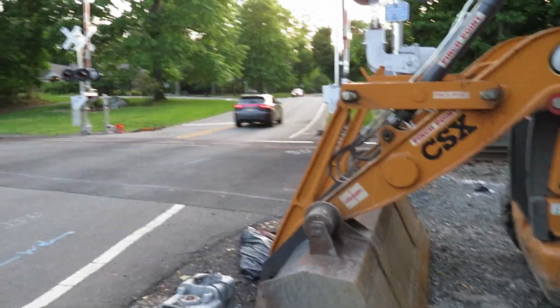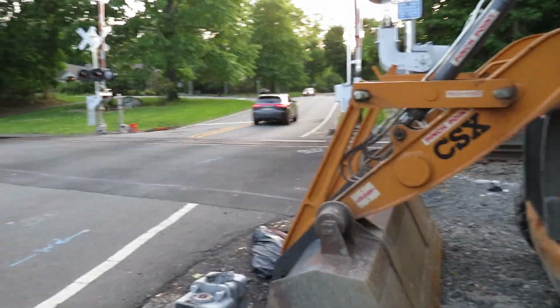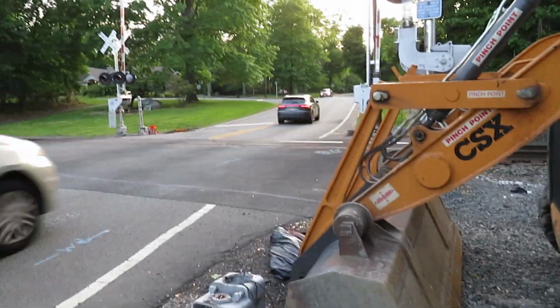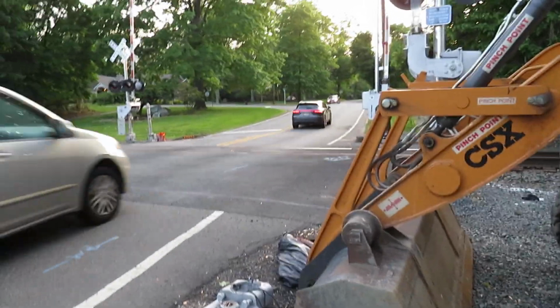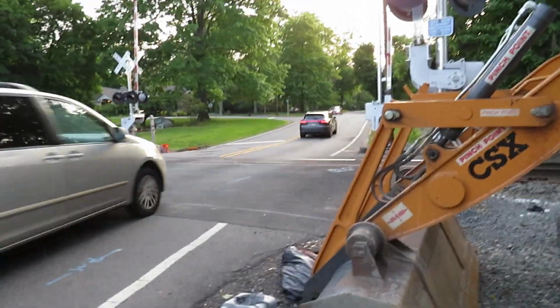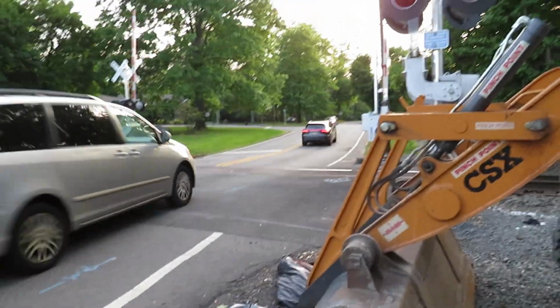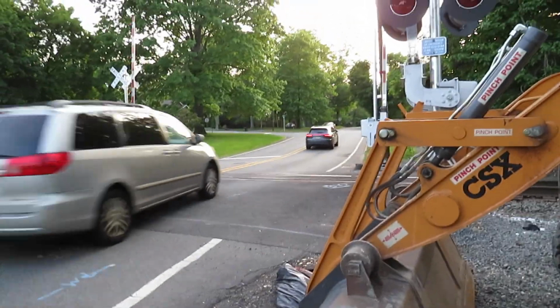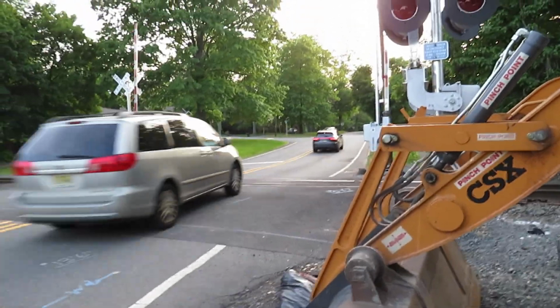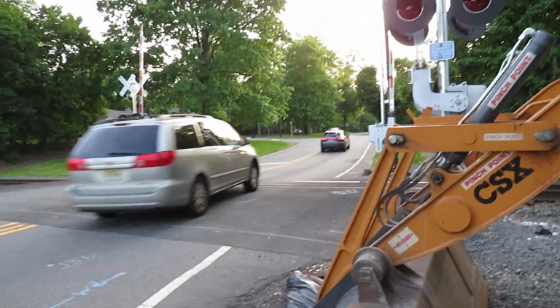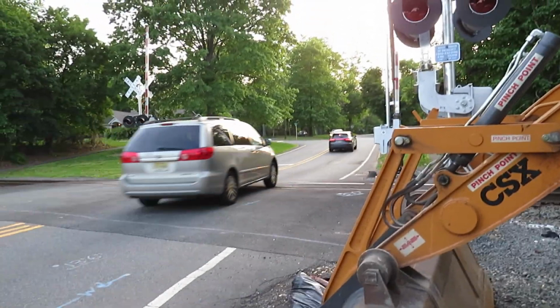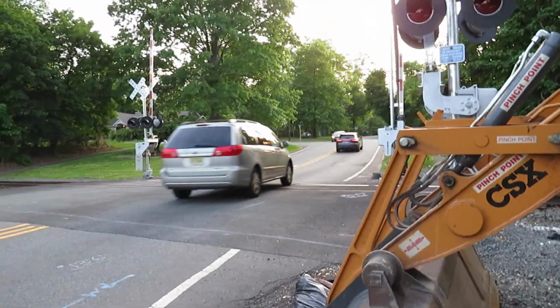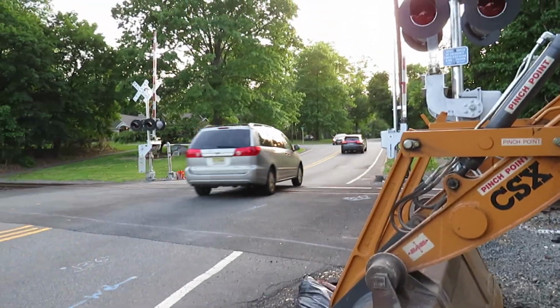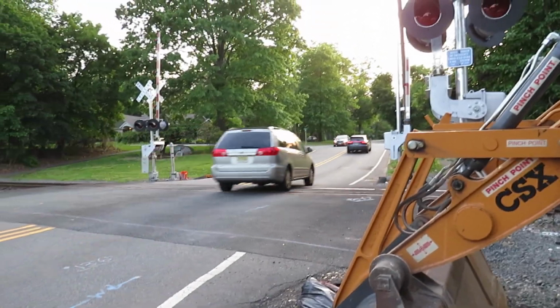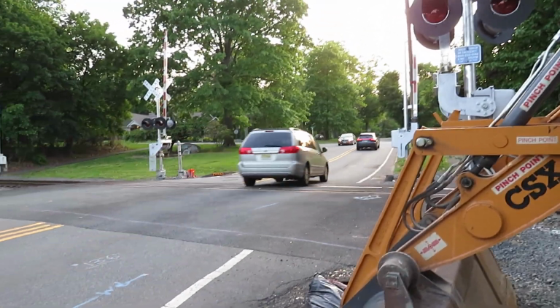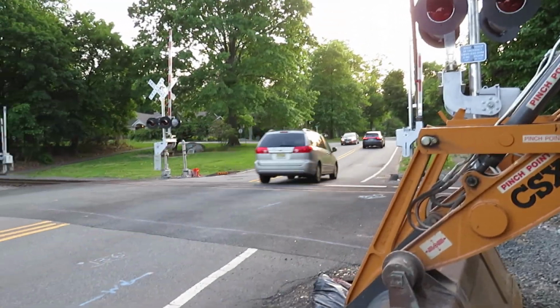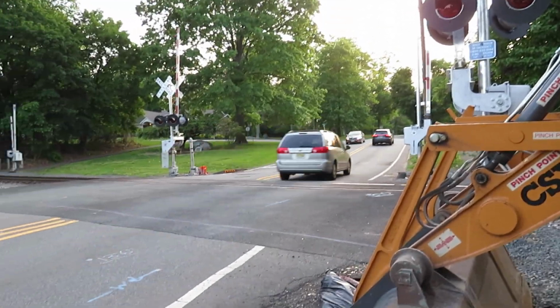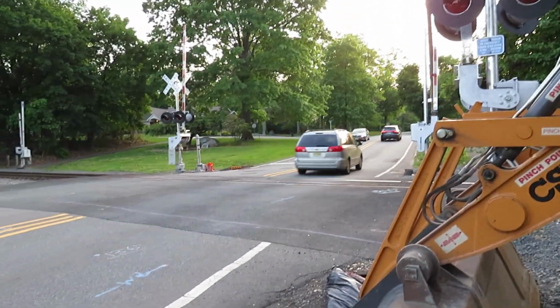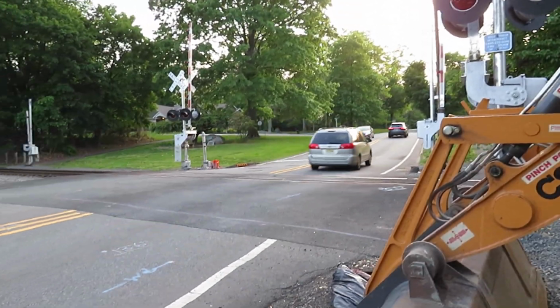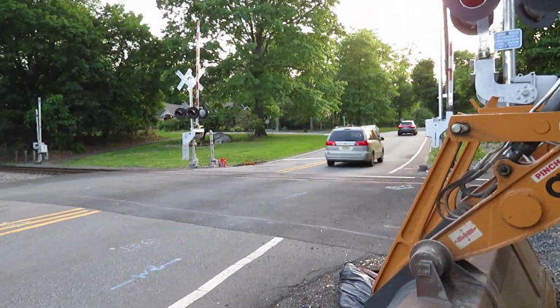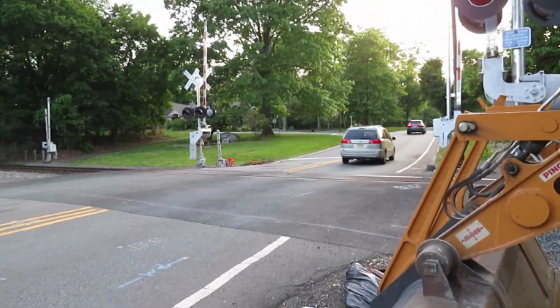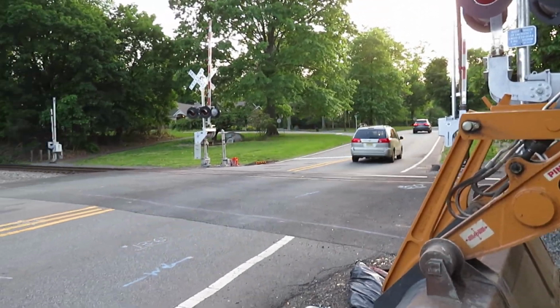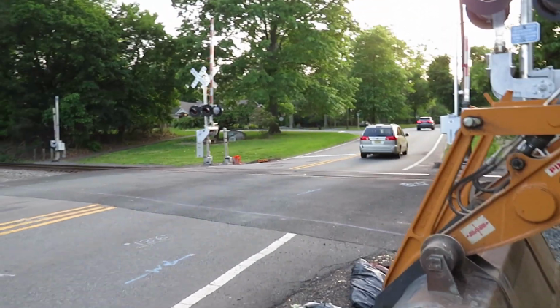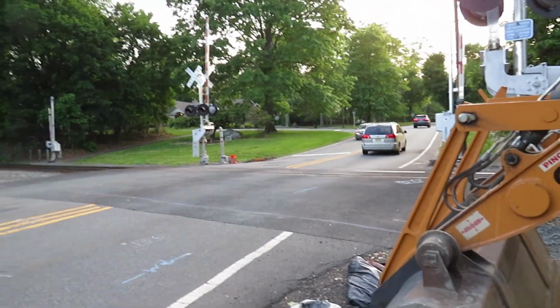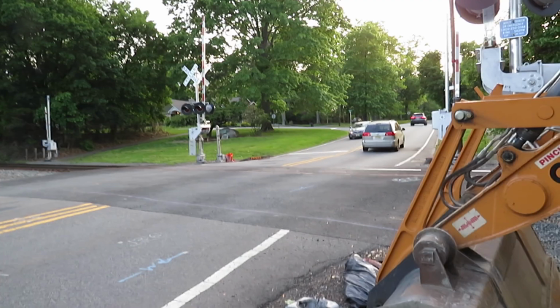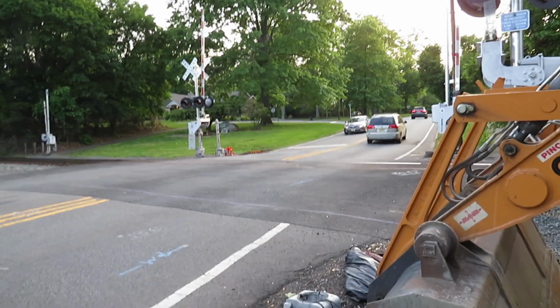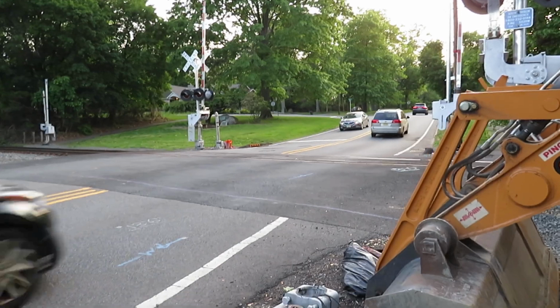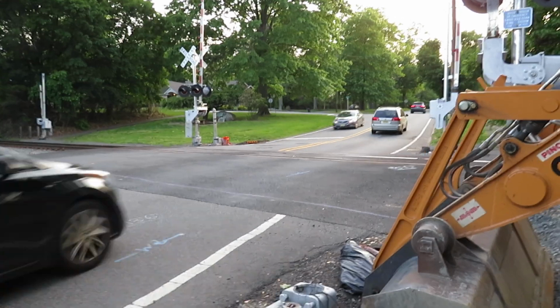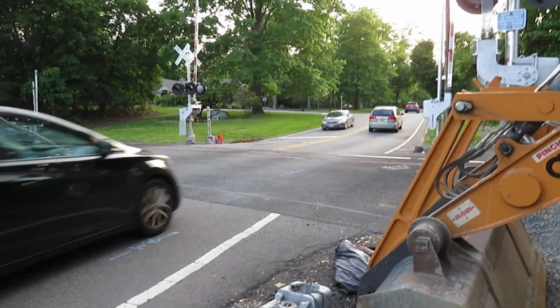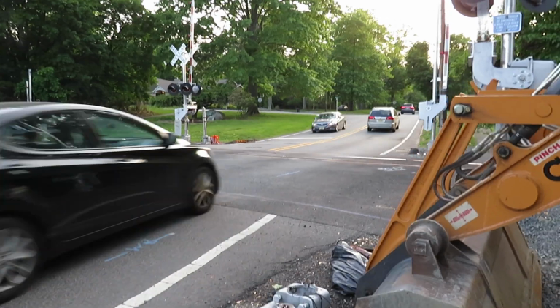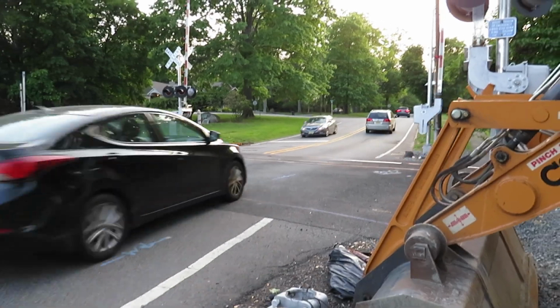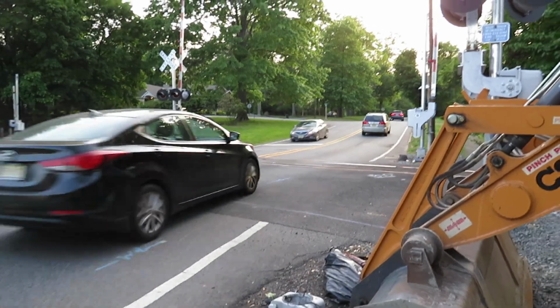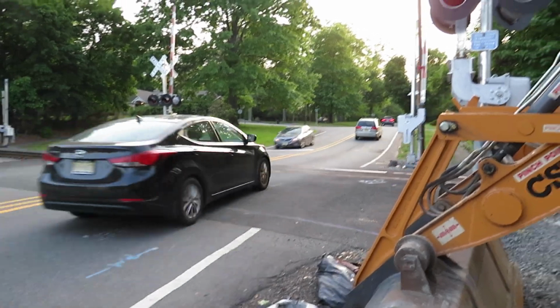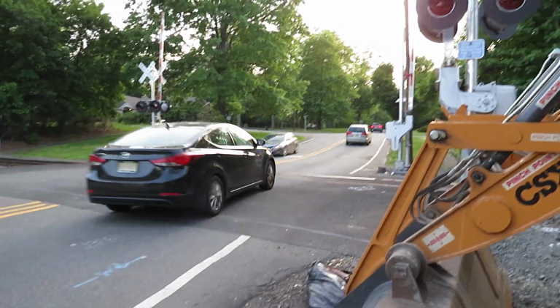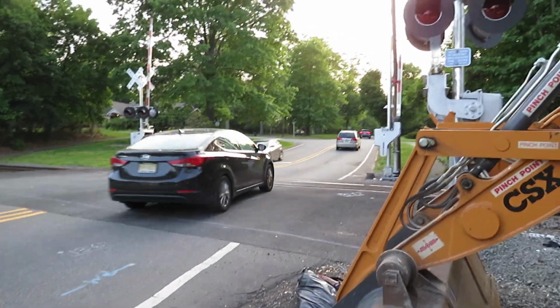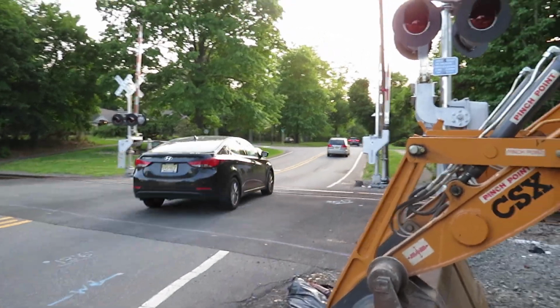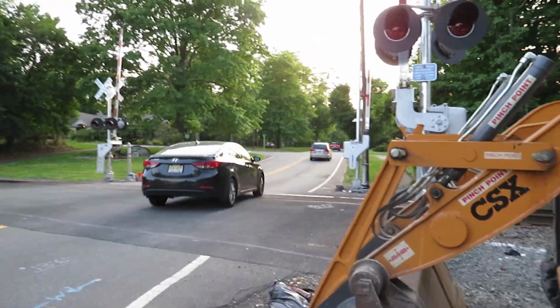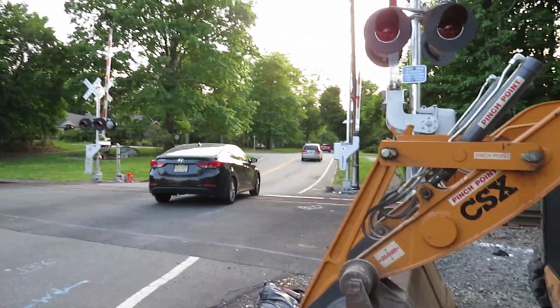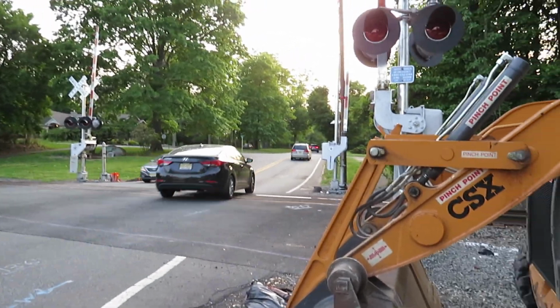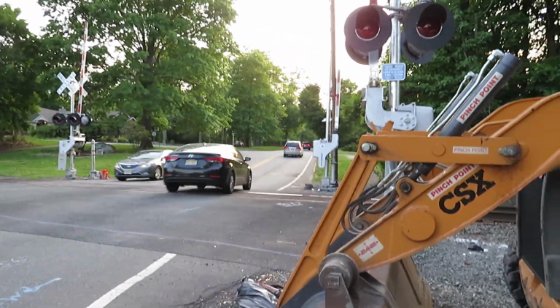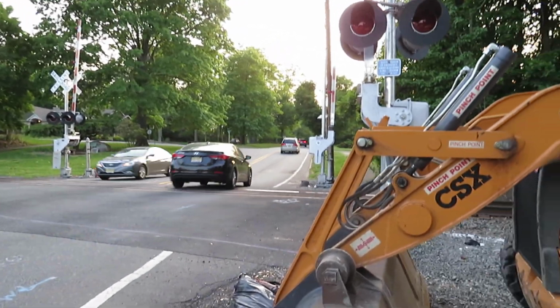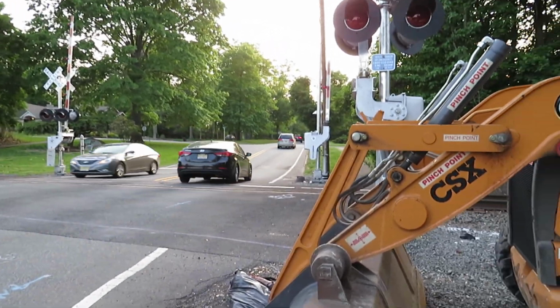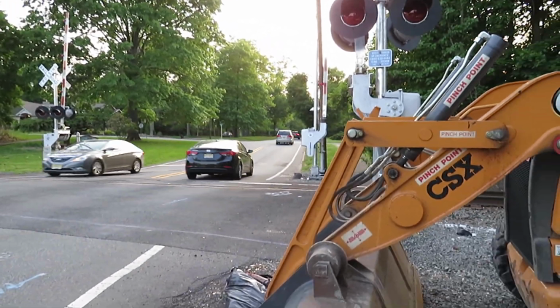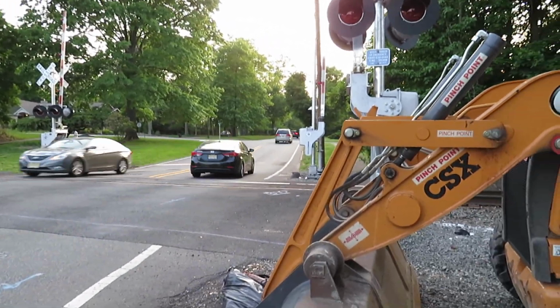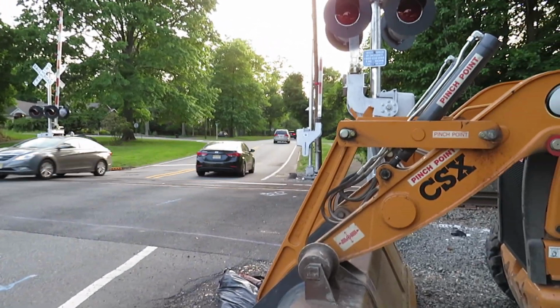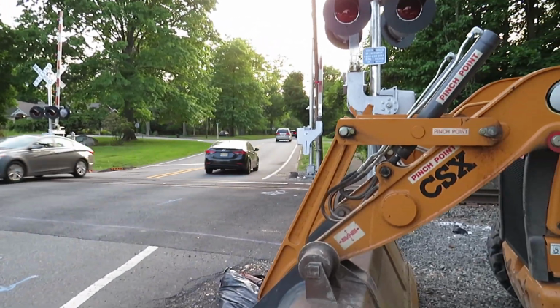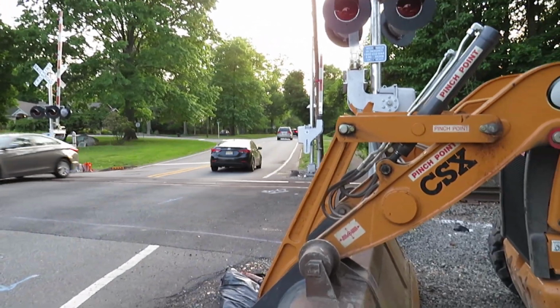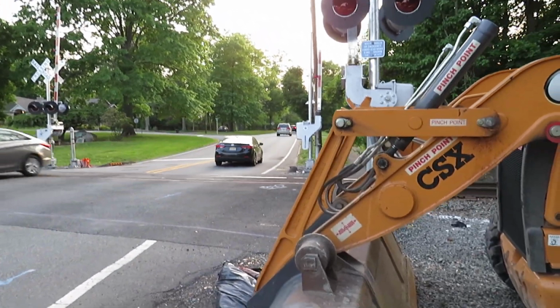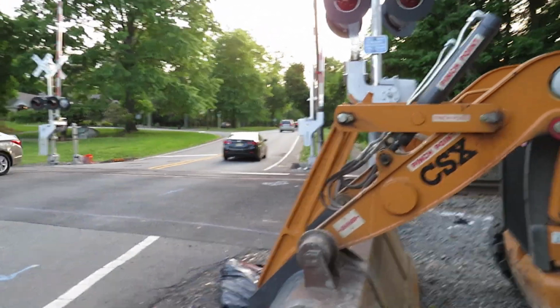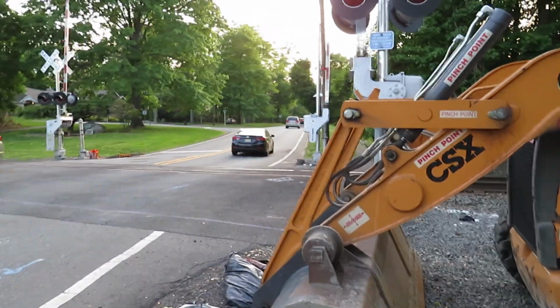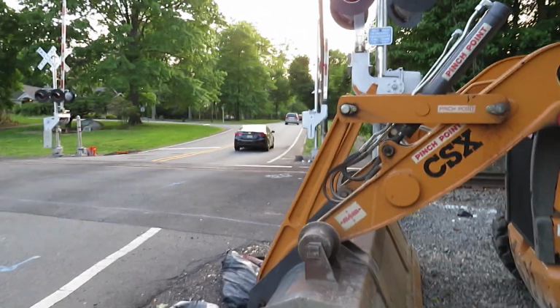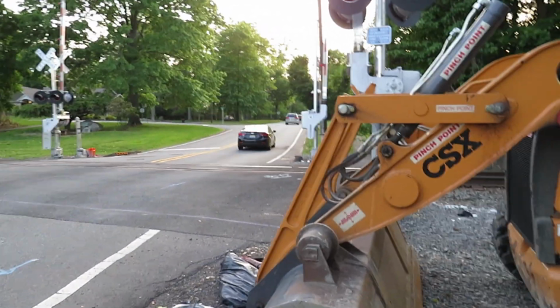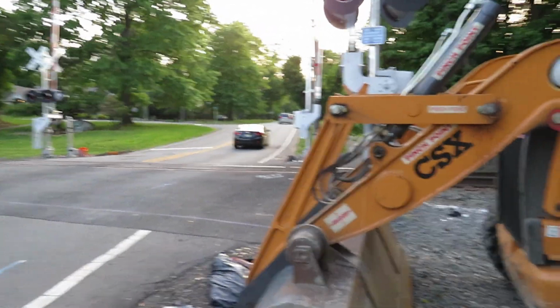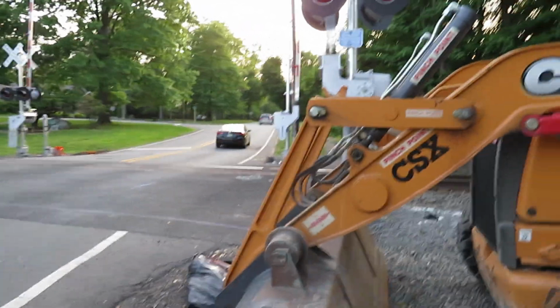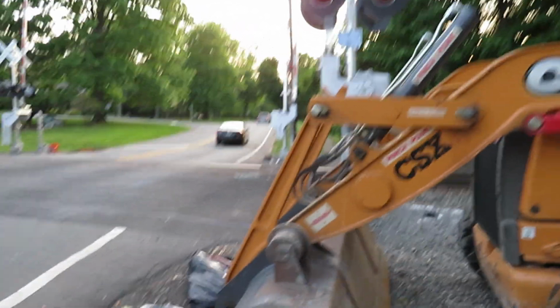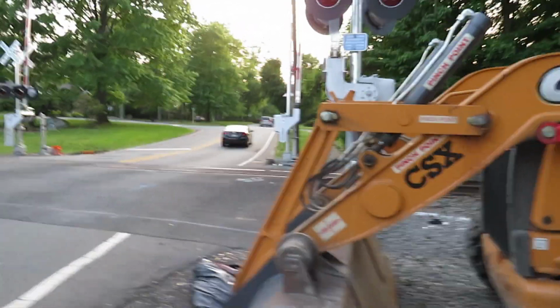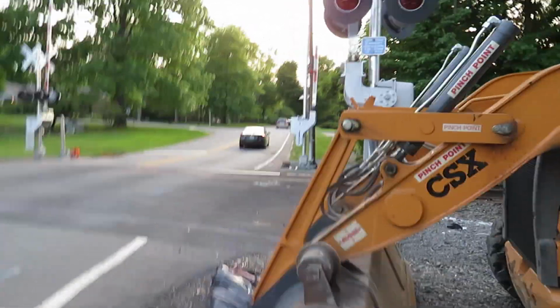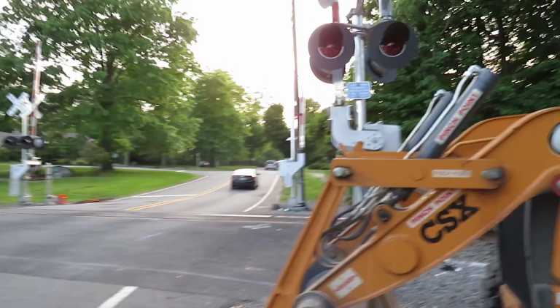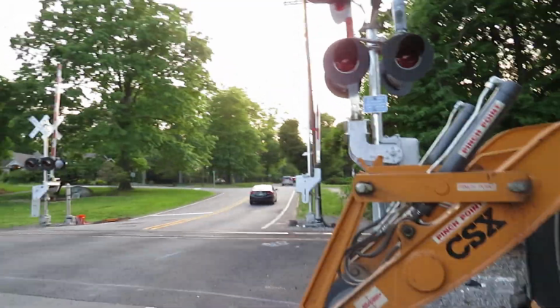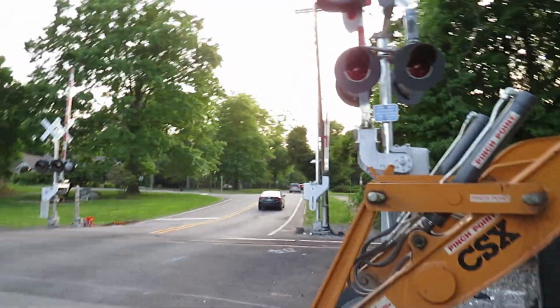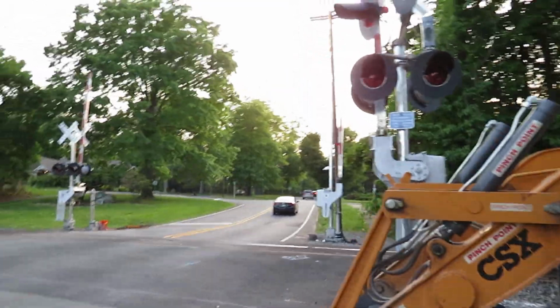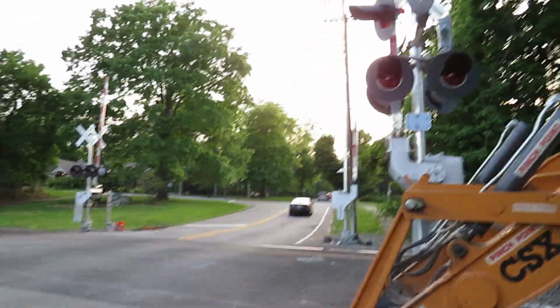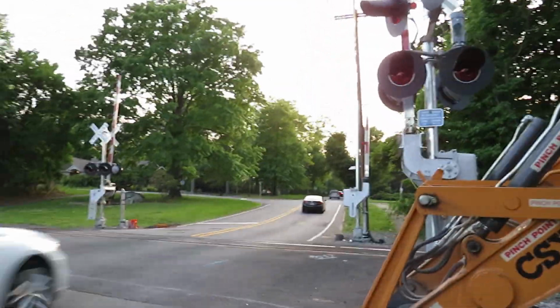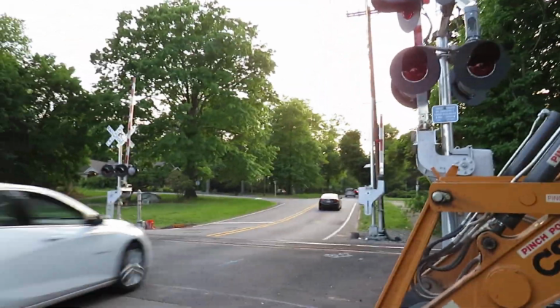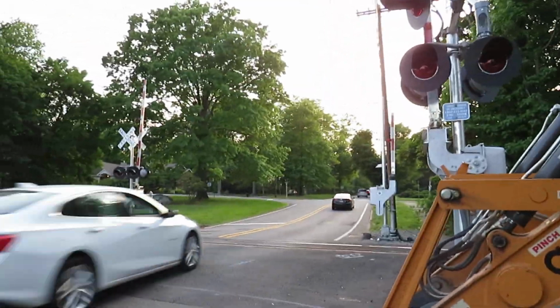Haworth Ave R.O. Crossing in Haworth, New Jersey was upgraded. The new signals were connected.